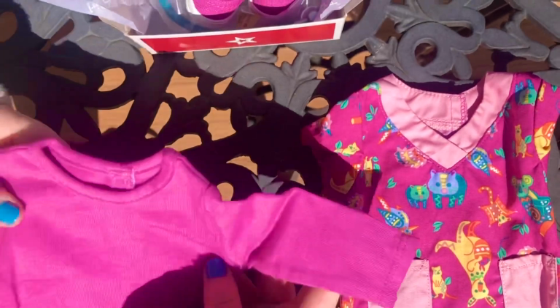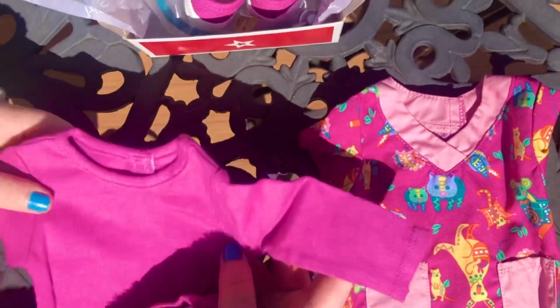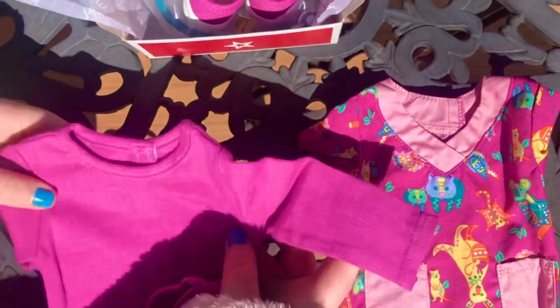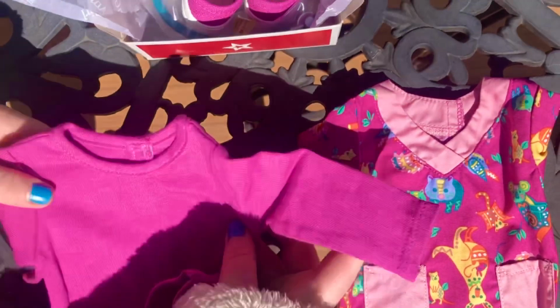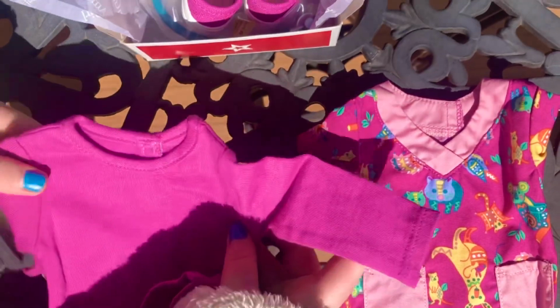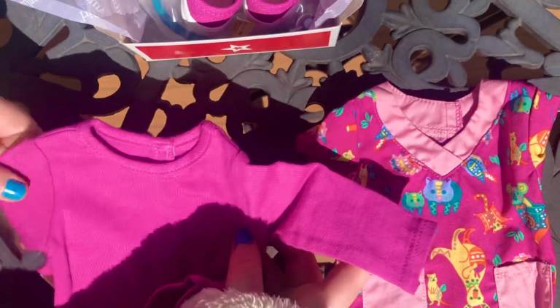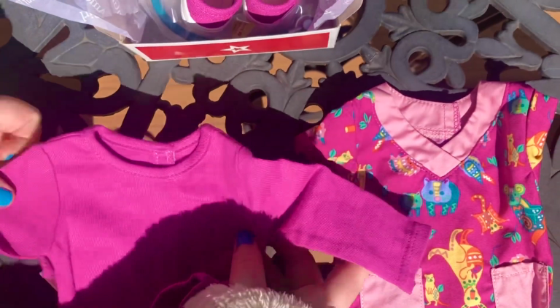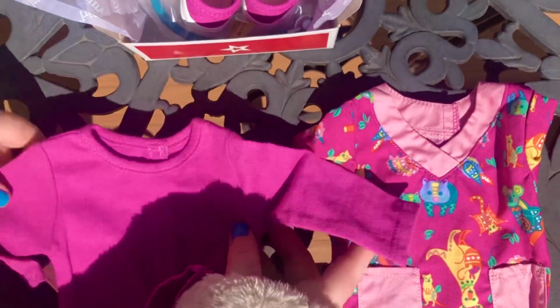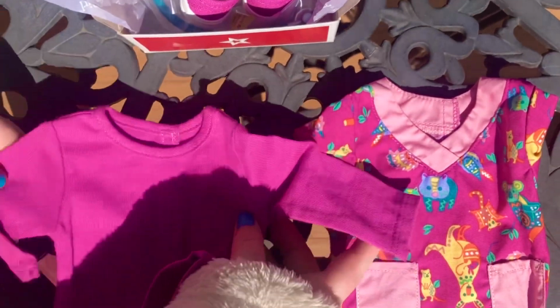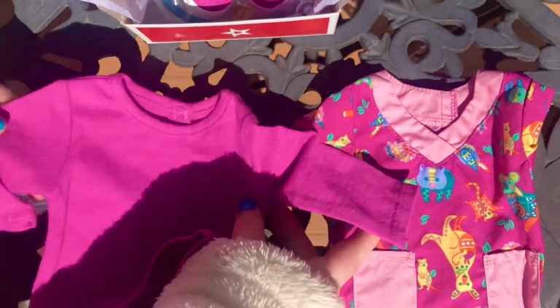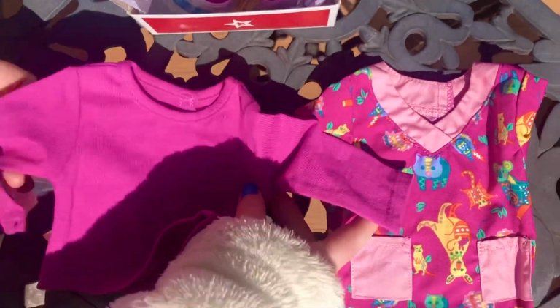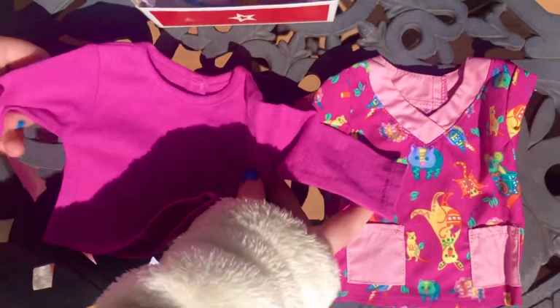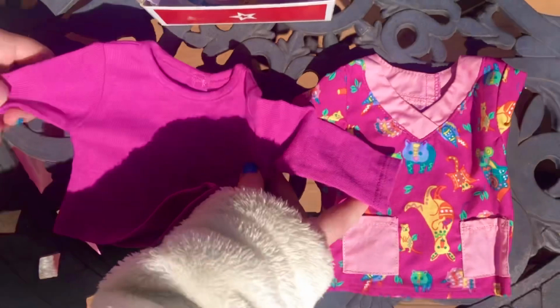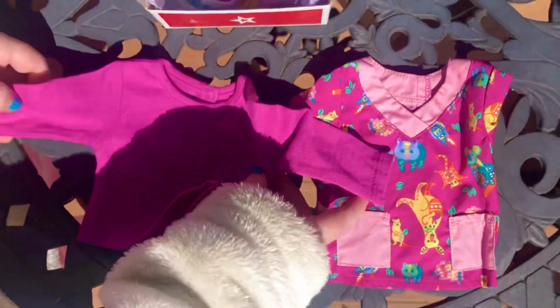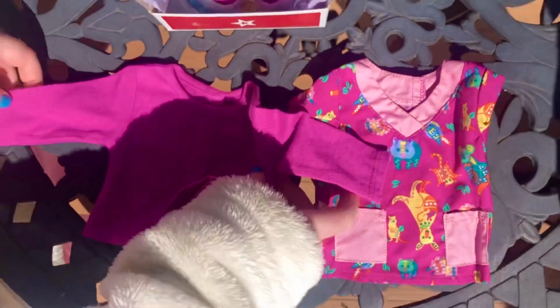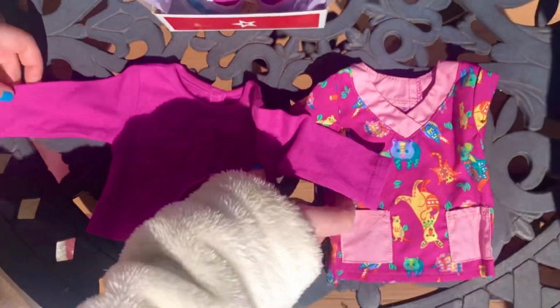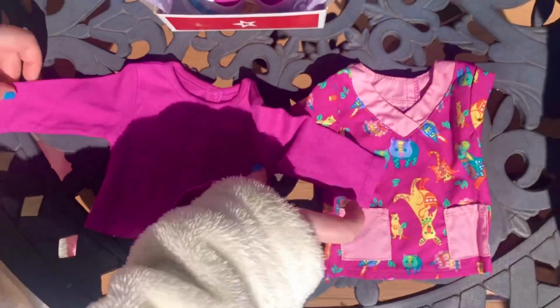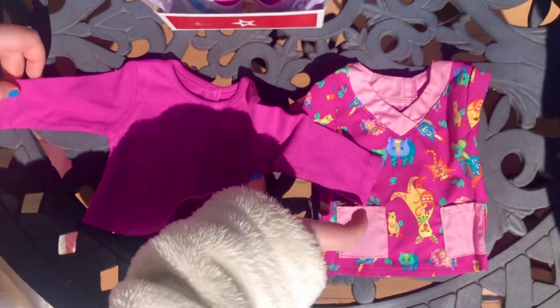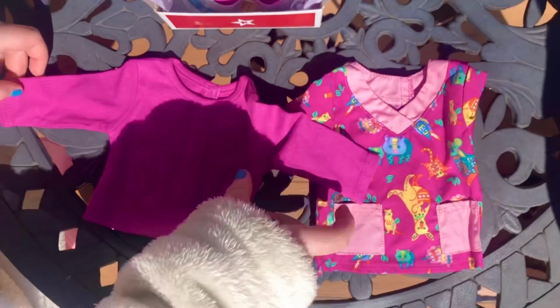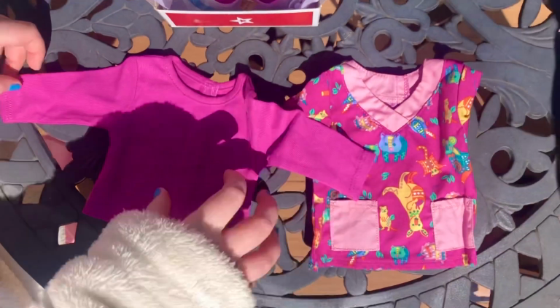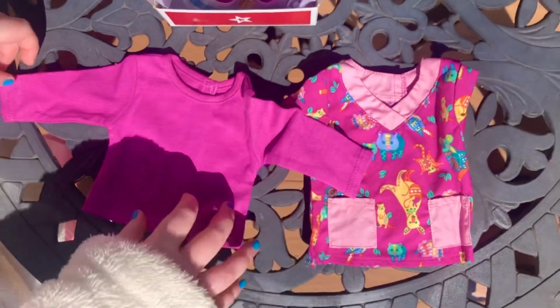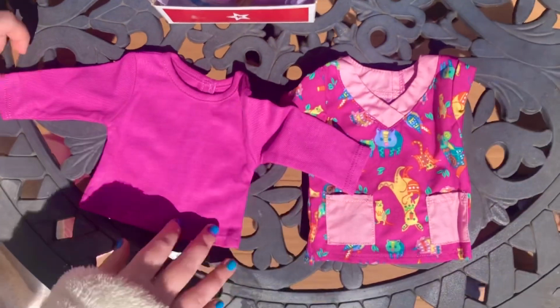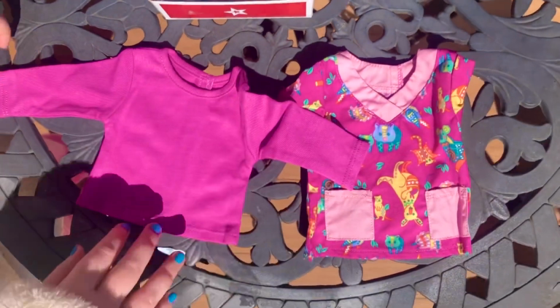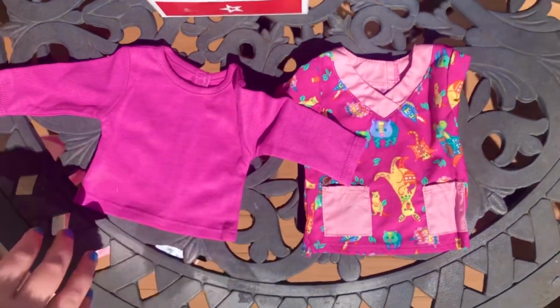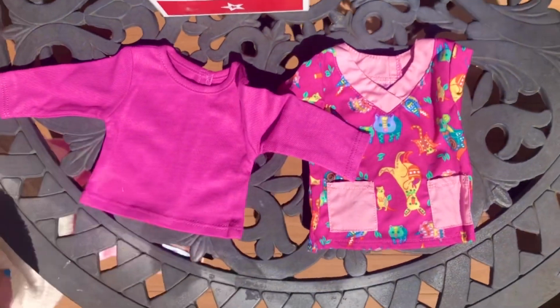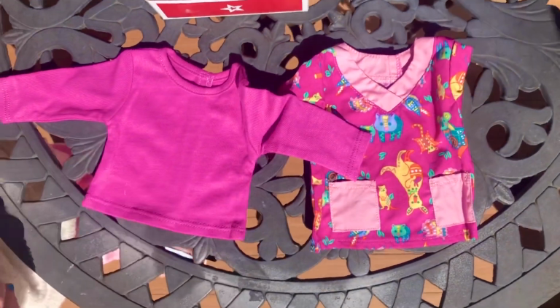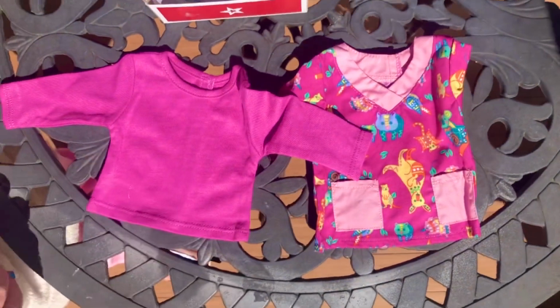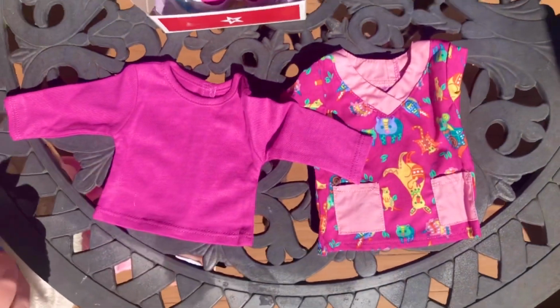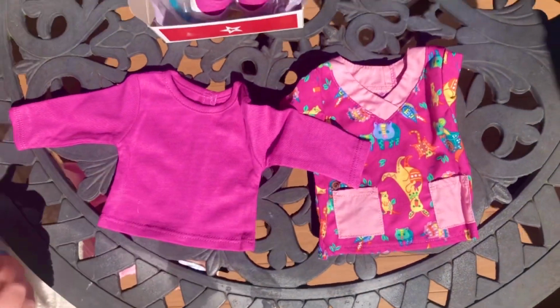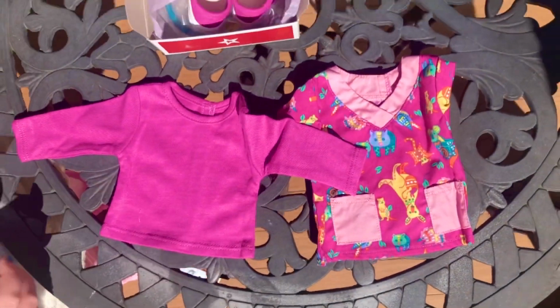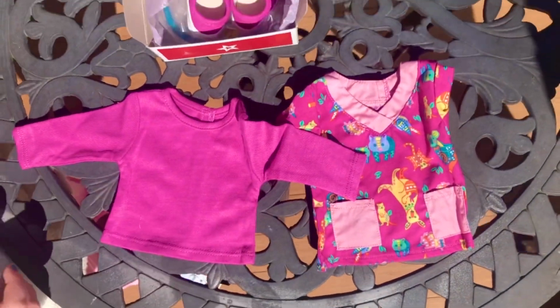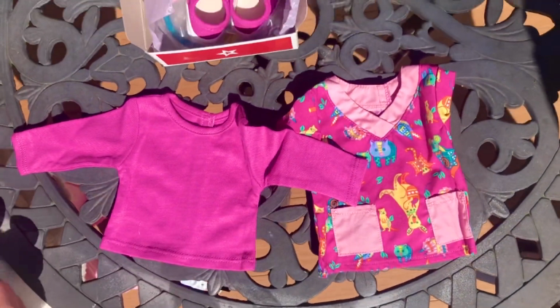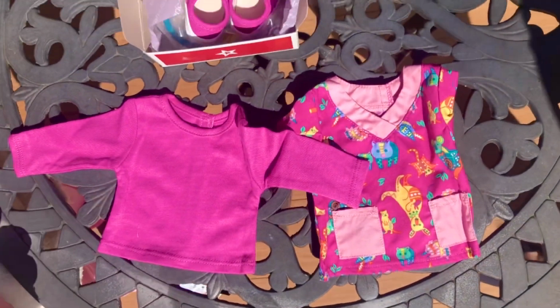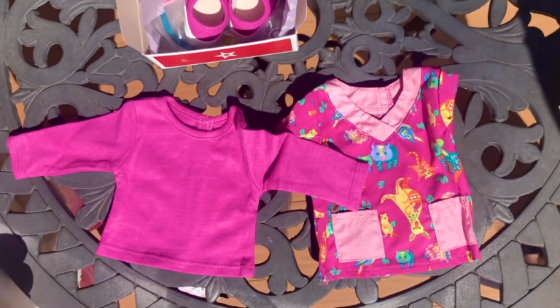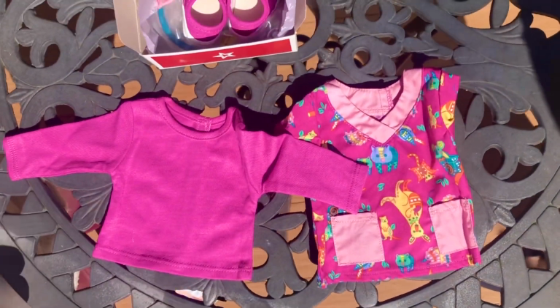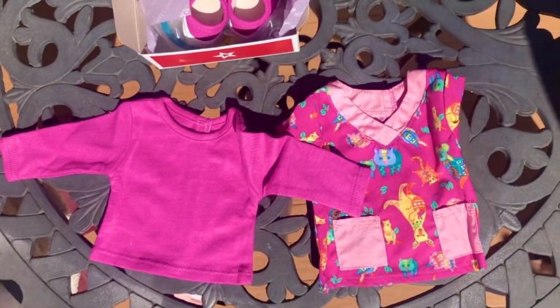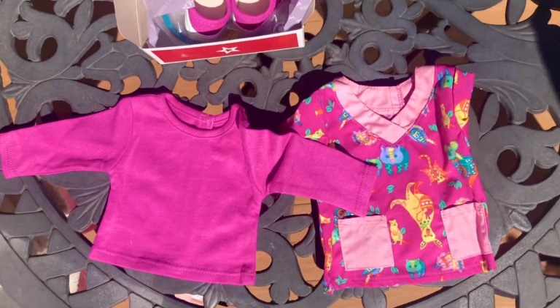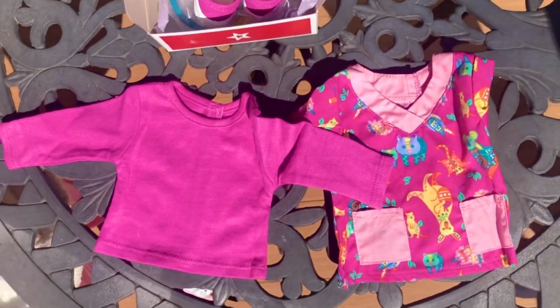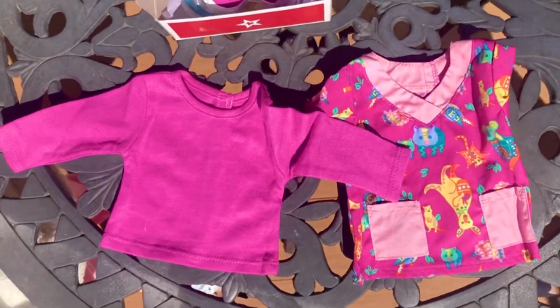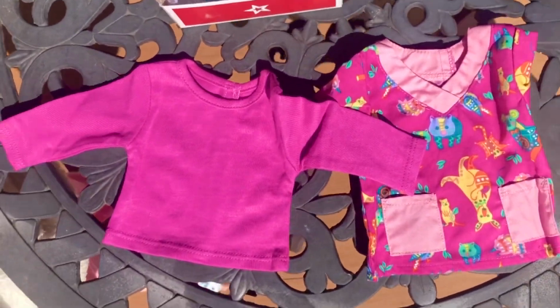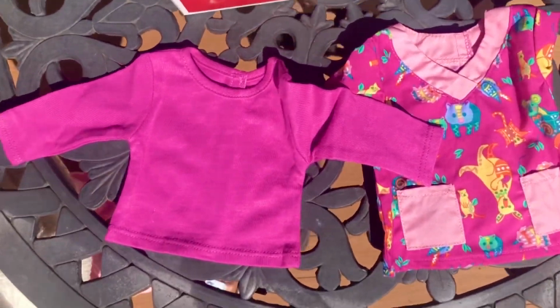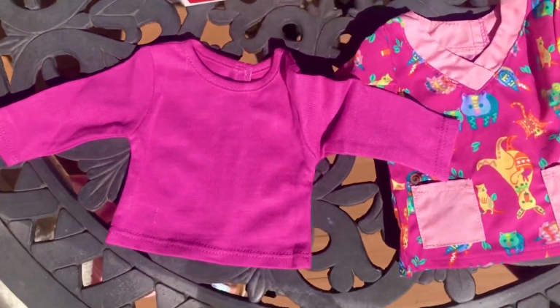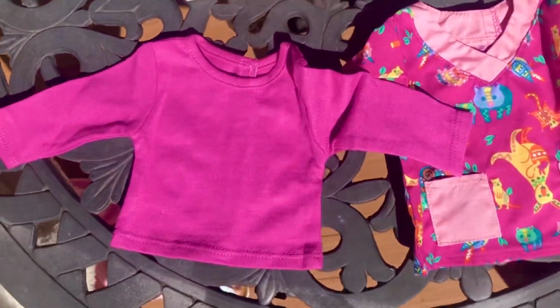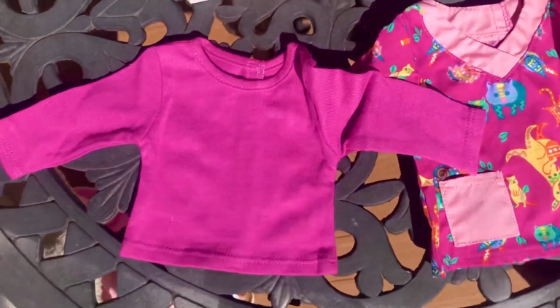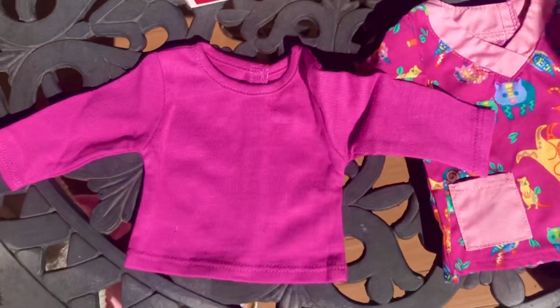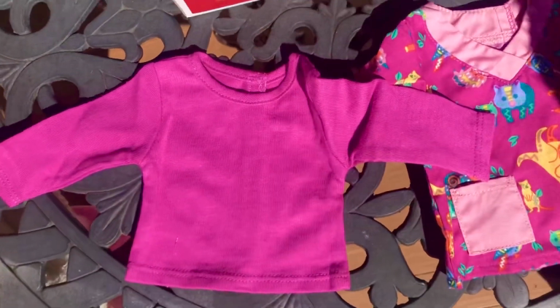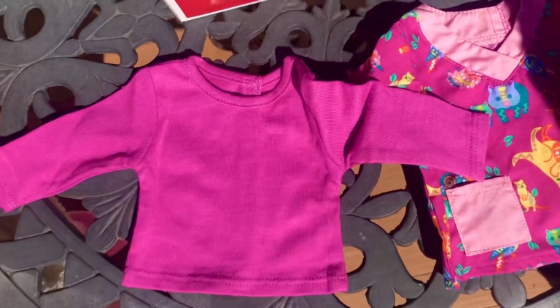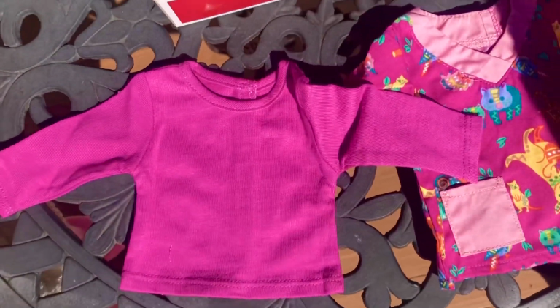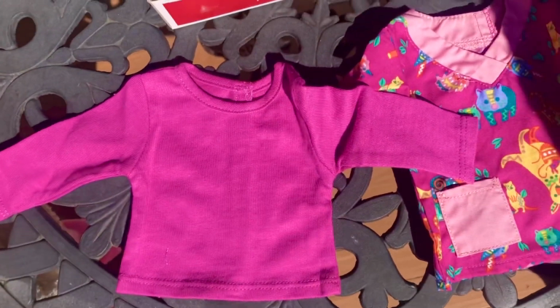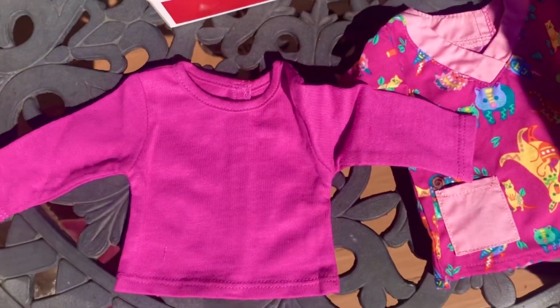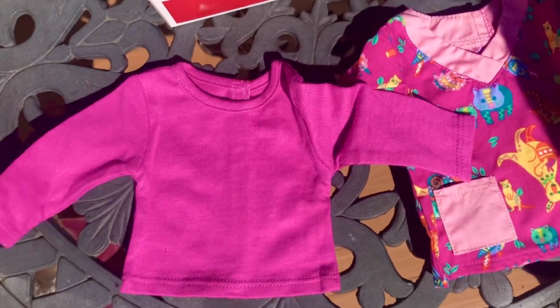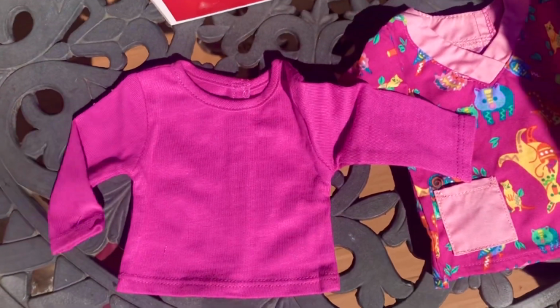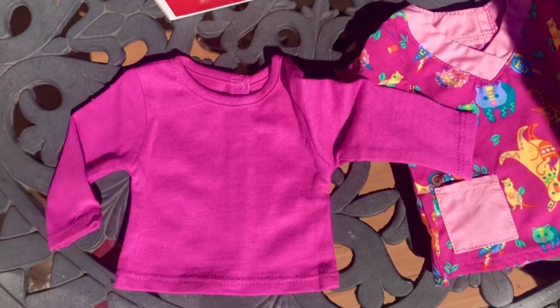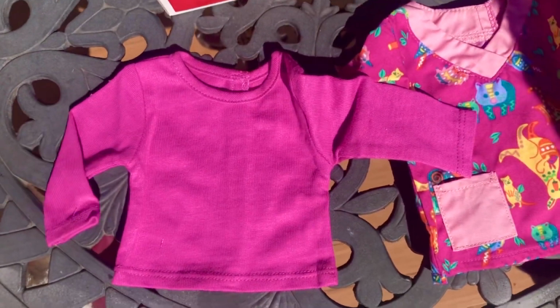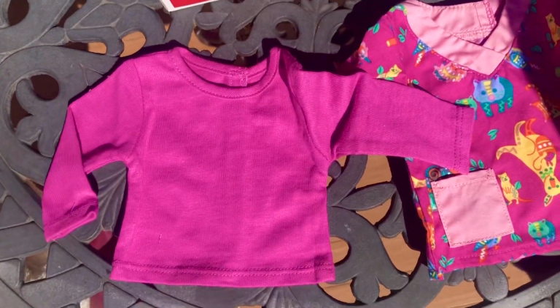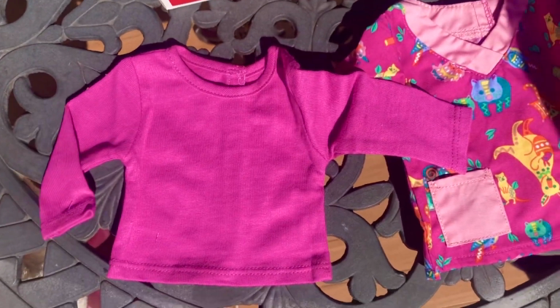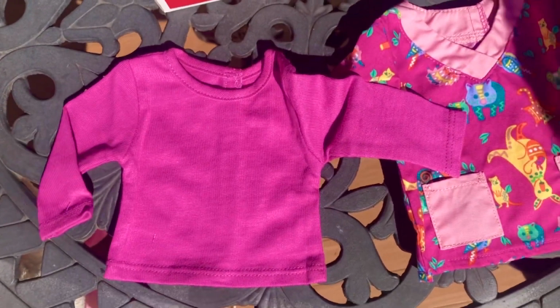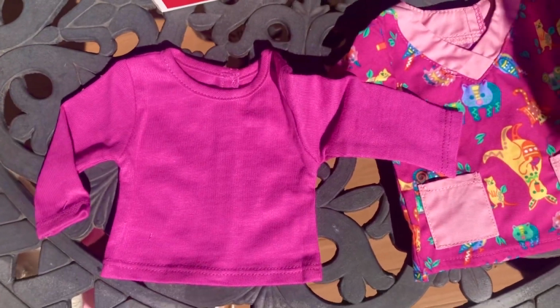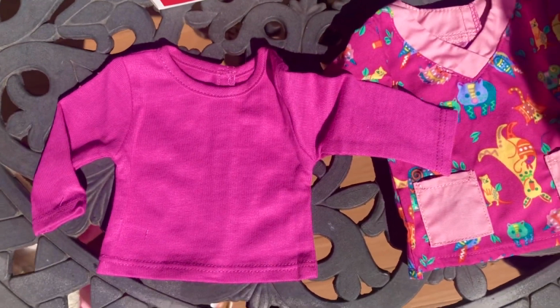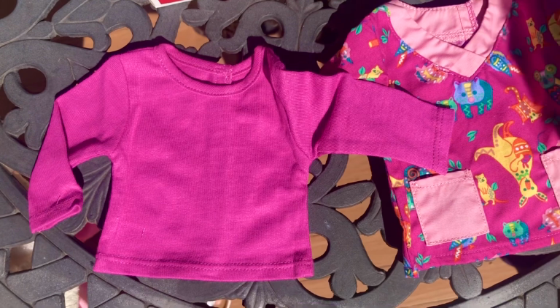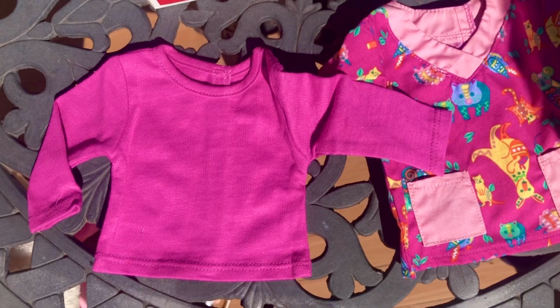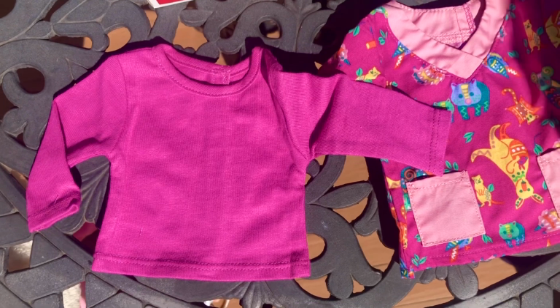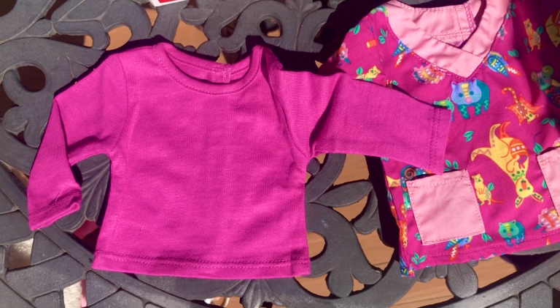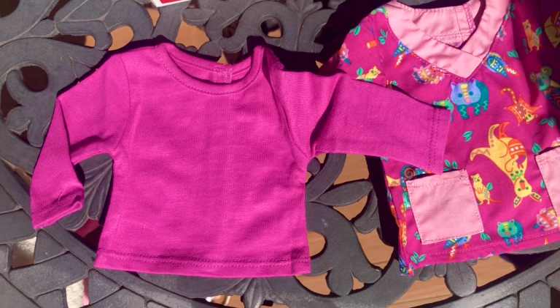This is a long sleeve shirt that goes under the animal print top. Nothing special, but the color is bright and it is good quality.